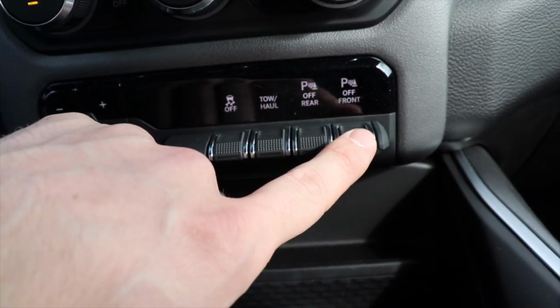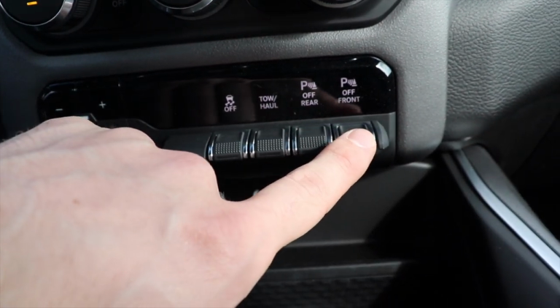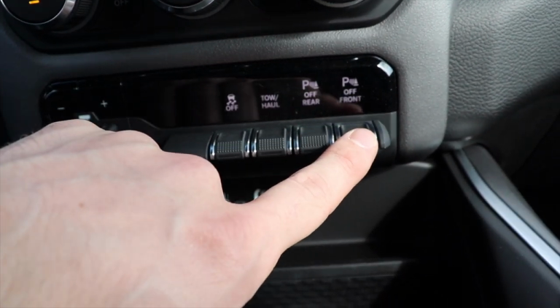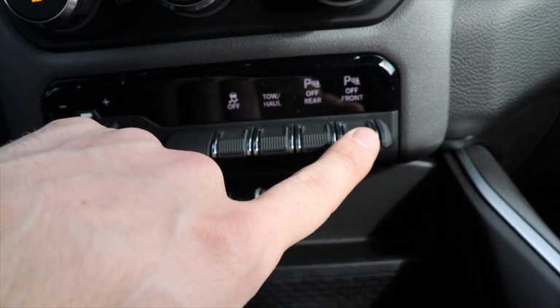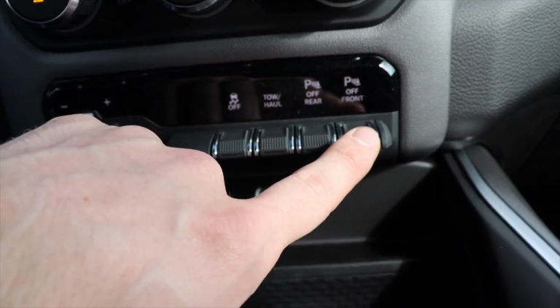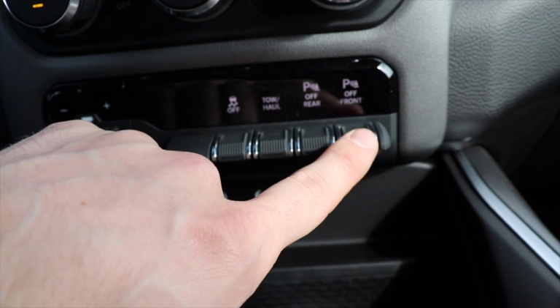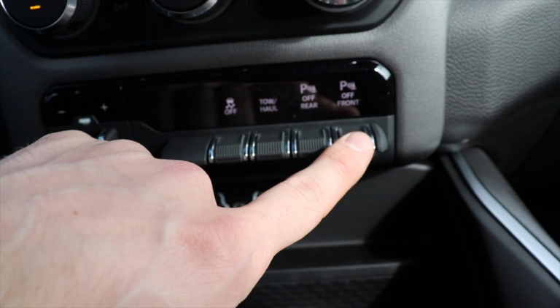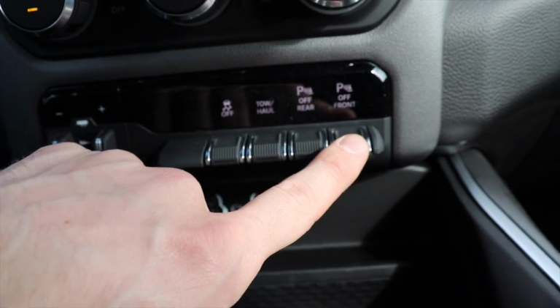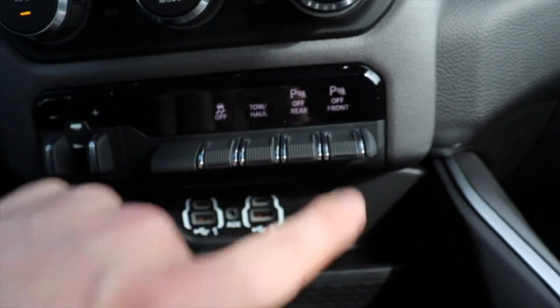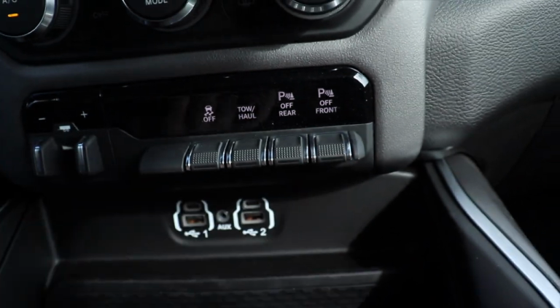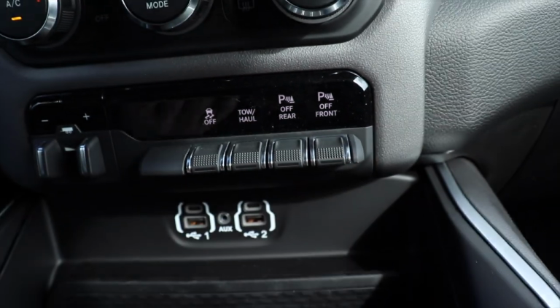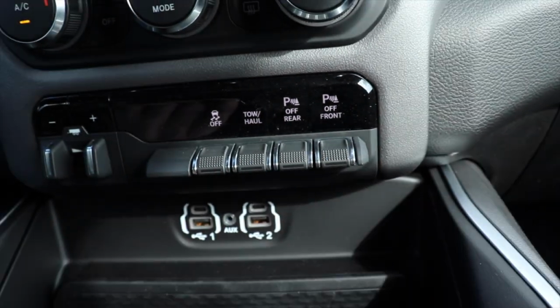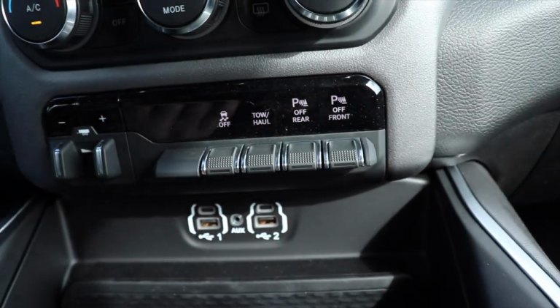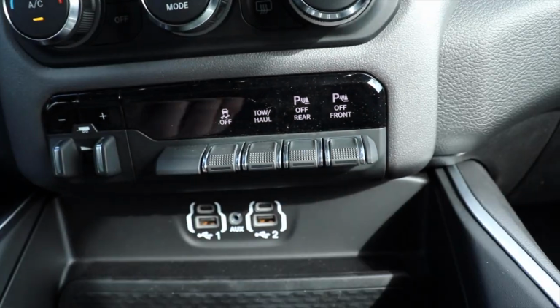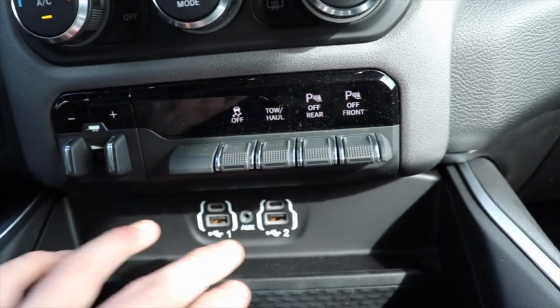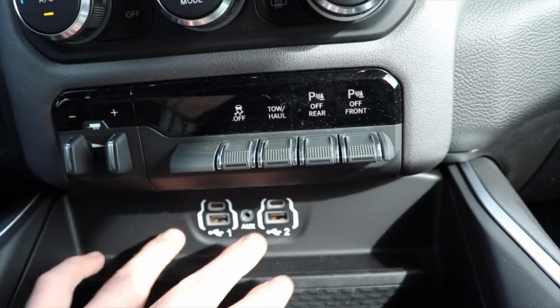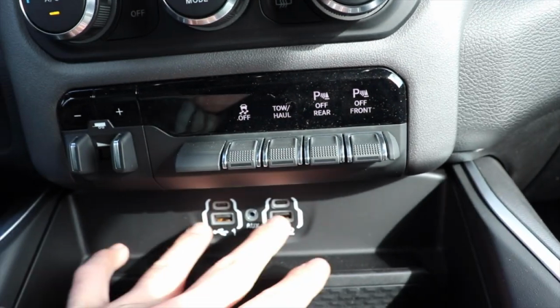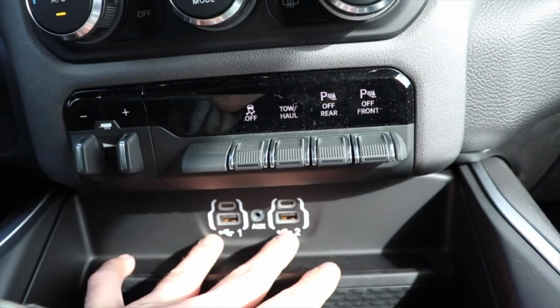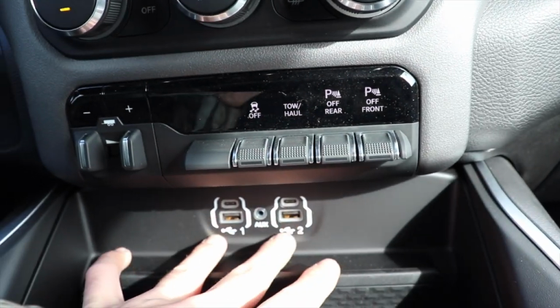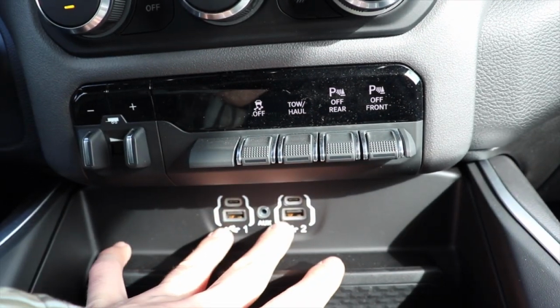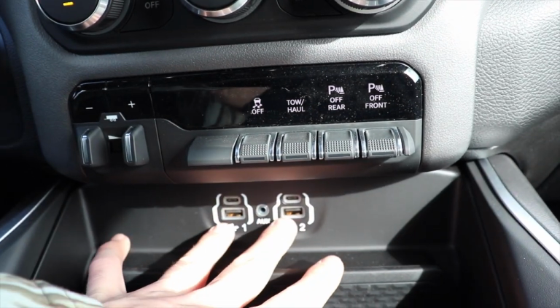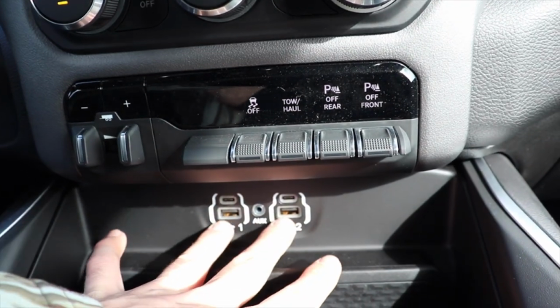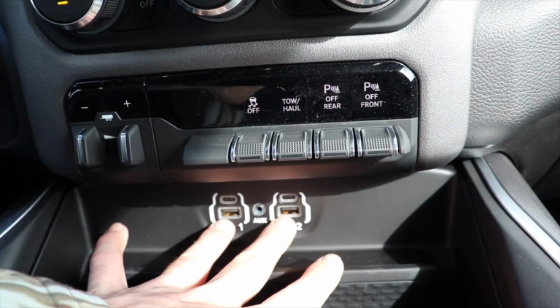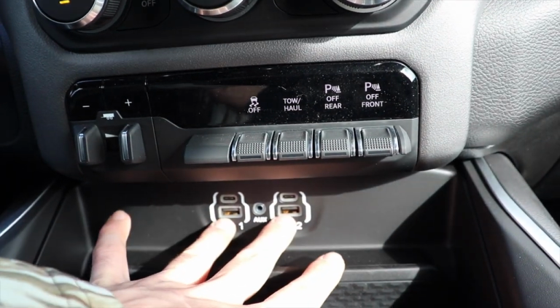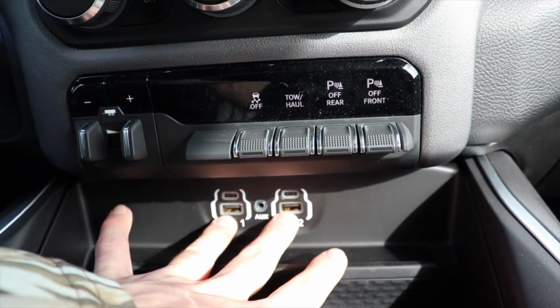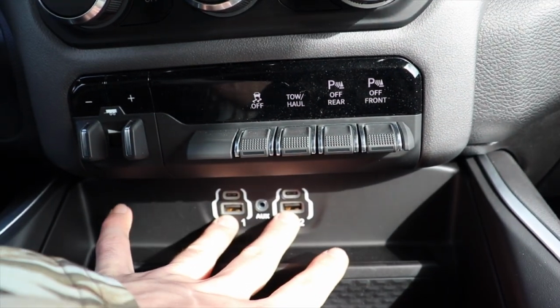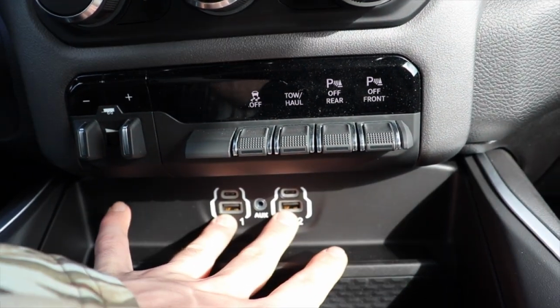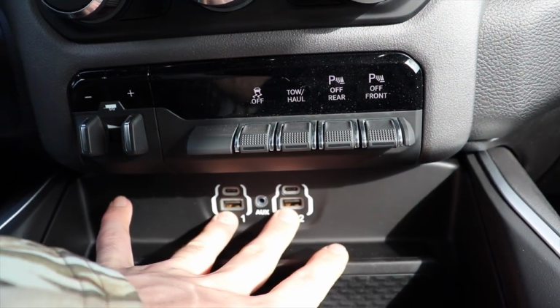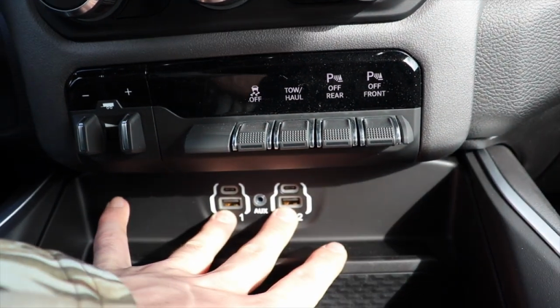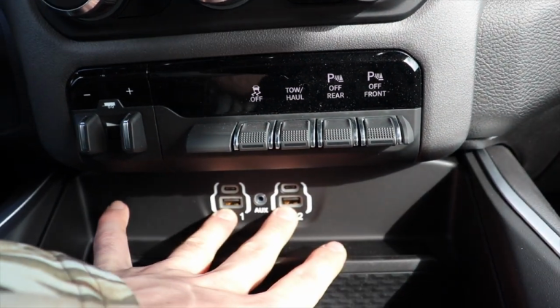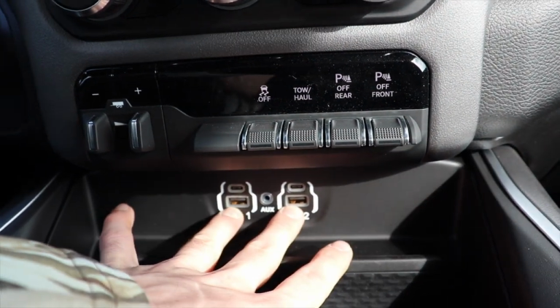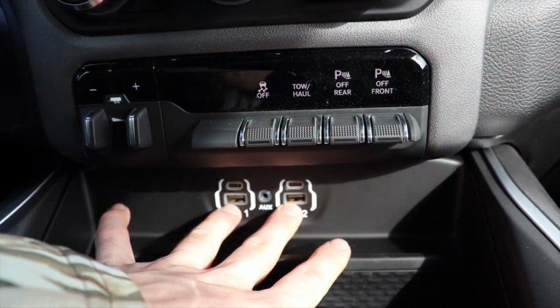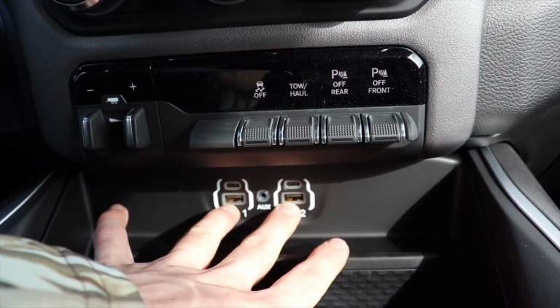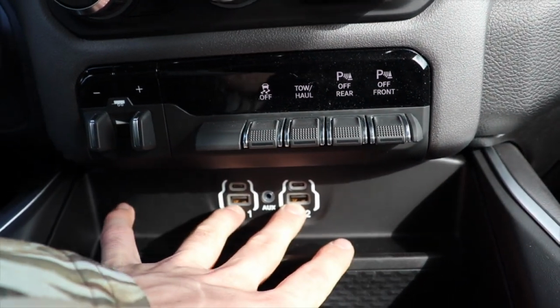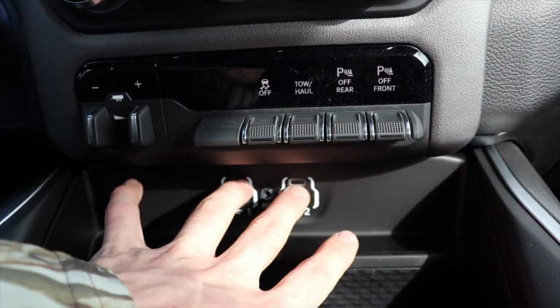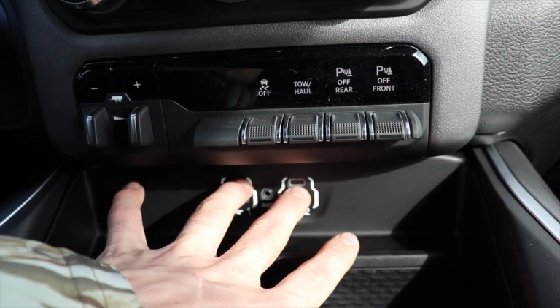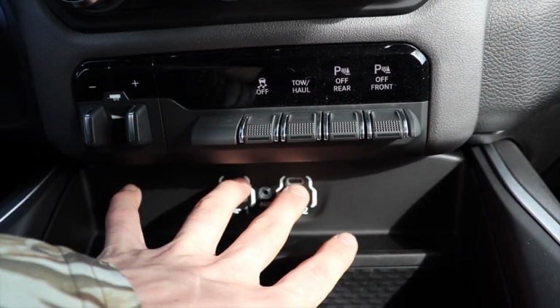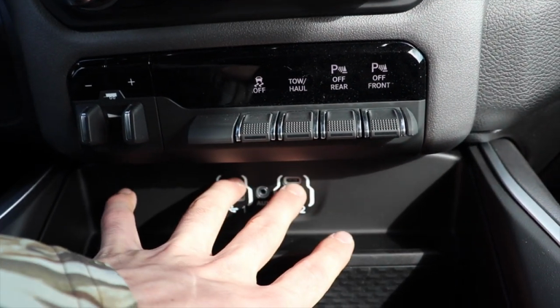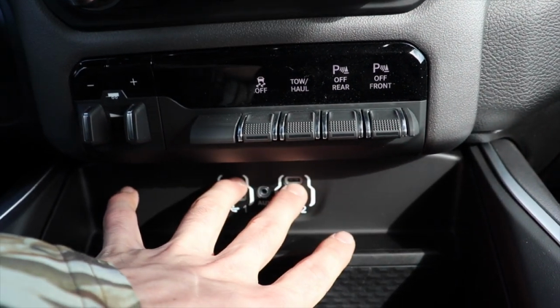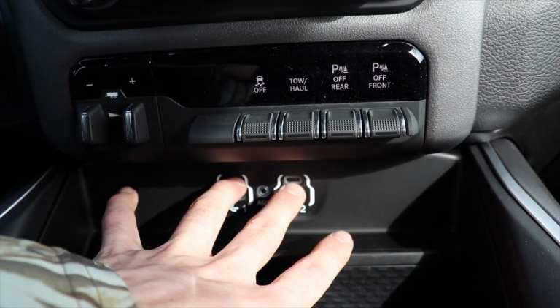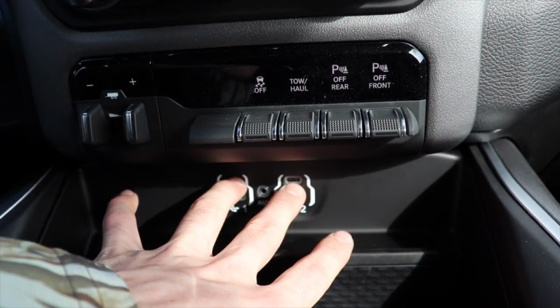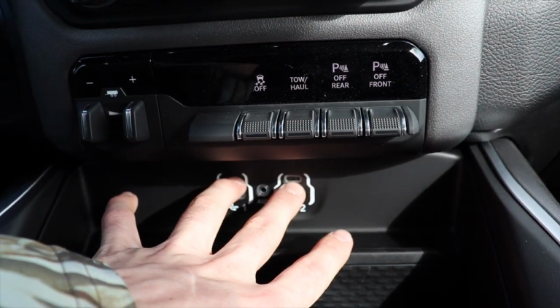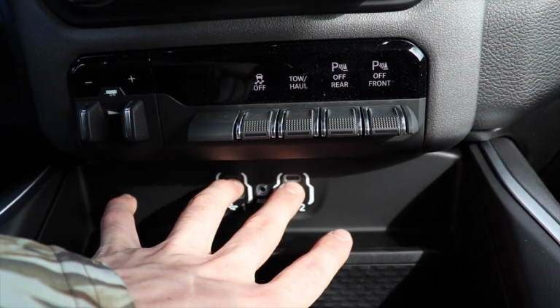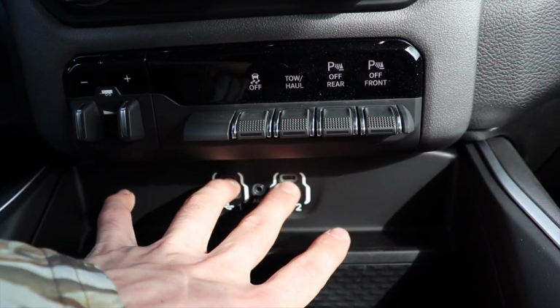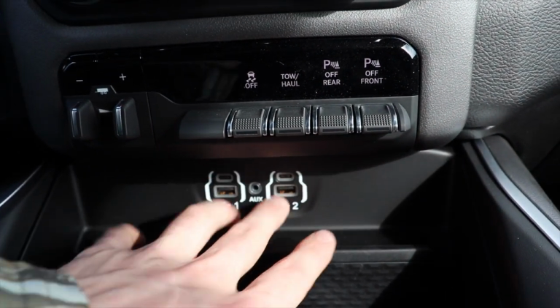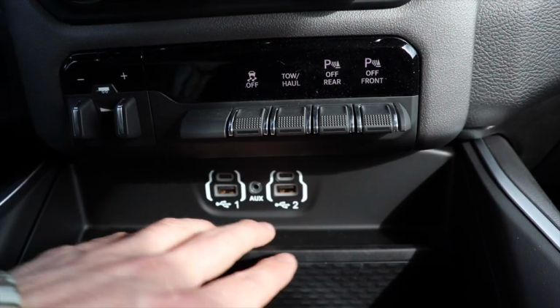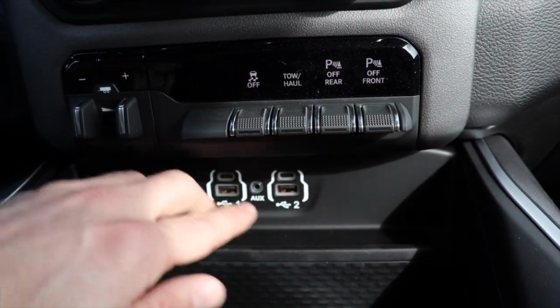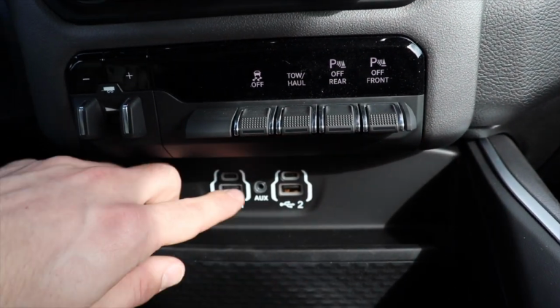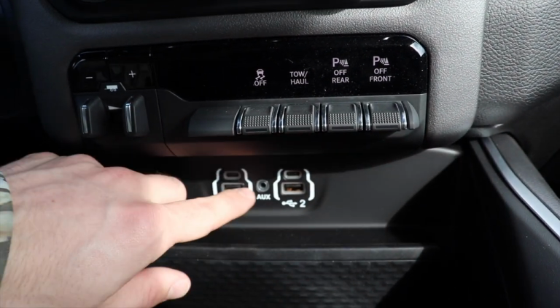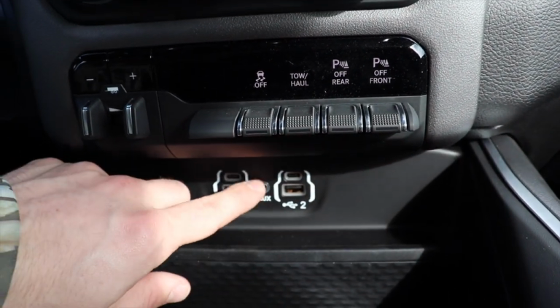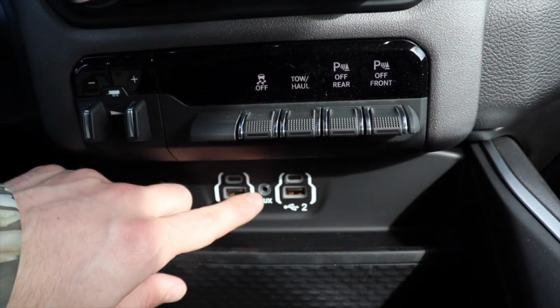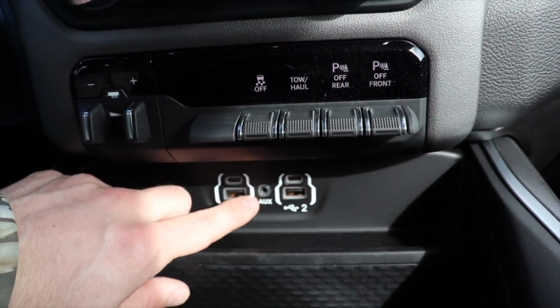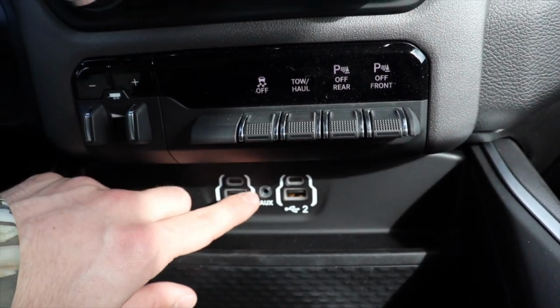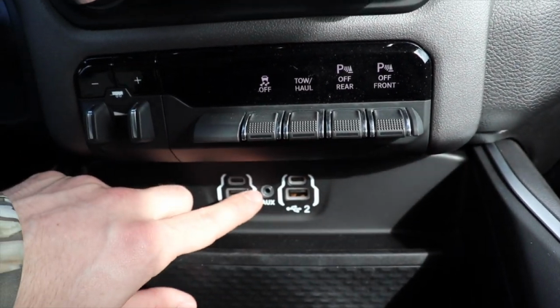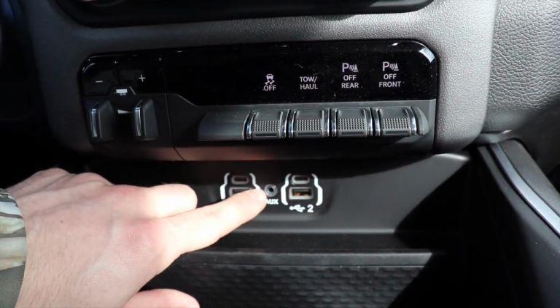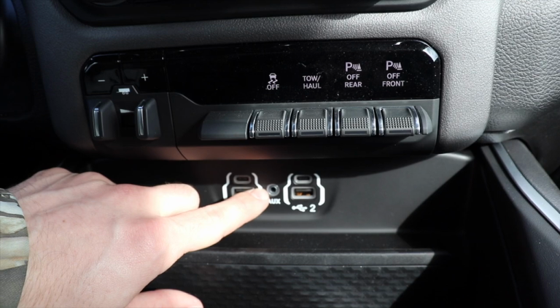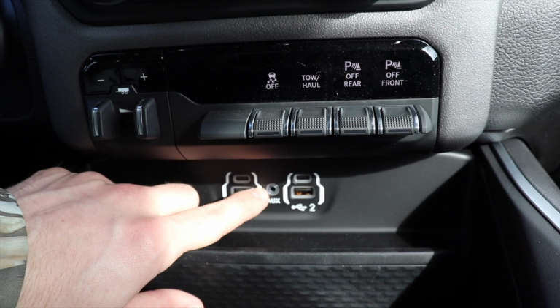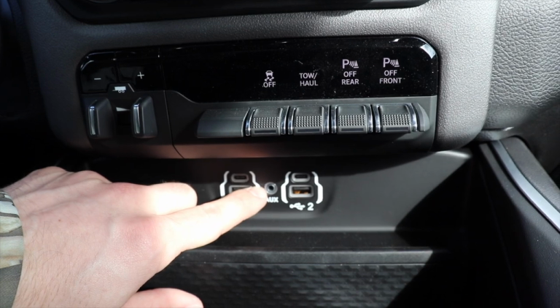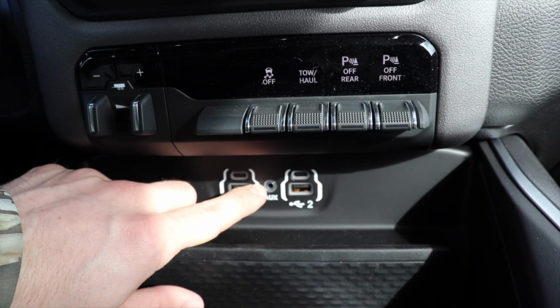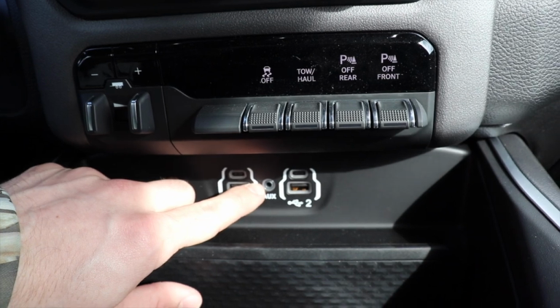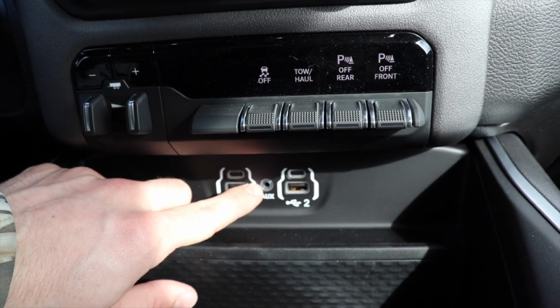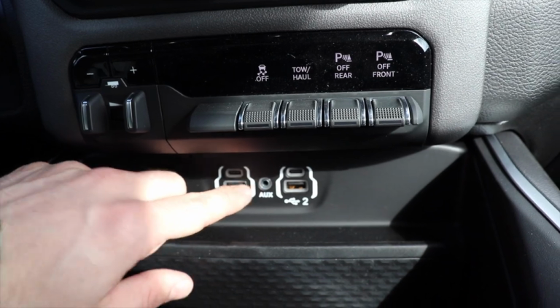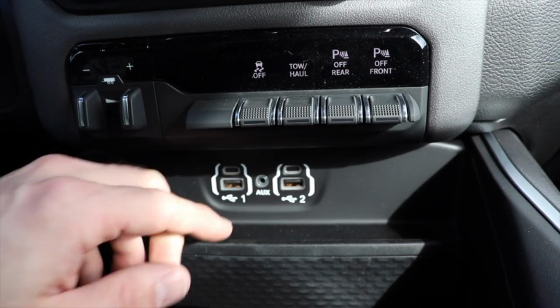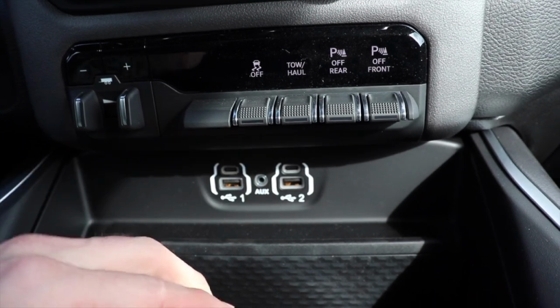Parking sensors for the front off. Under that we have two USB ports, two USB-Cs, and an auxiliary jack.